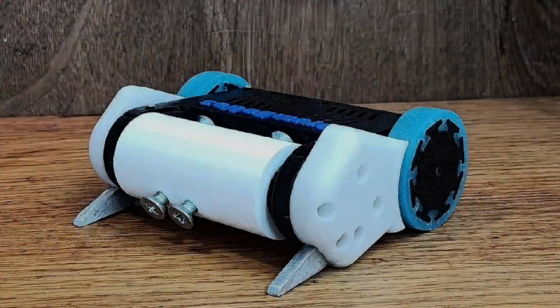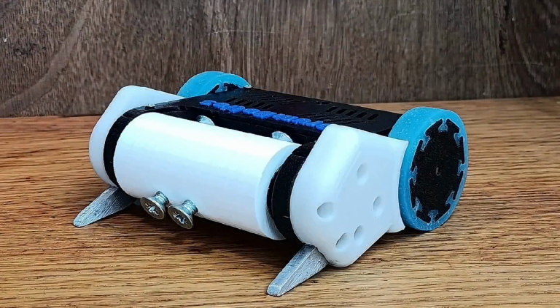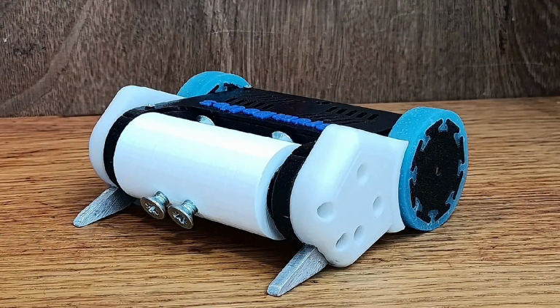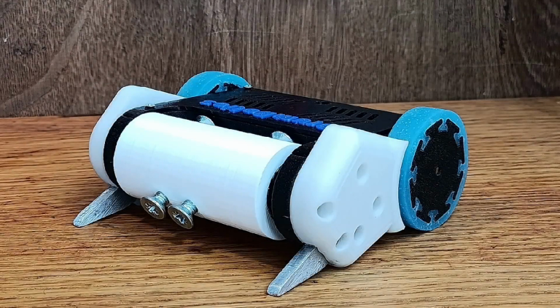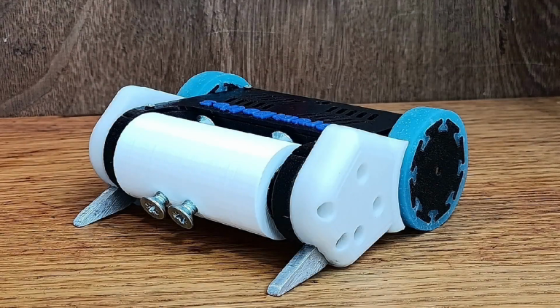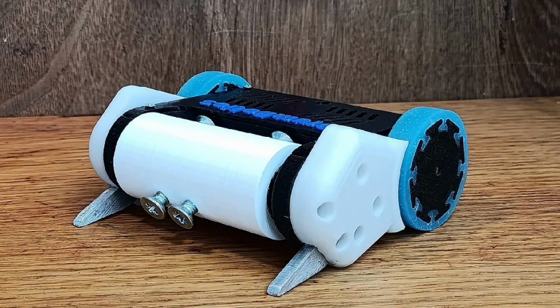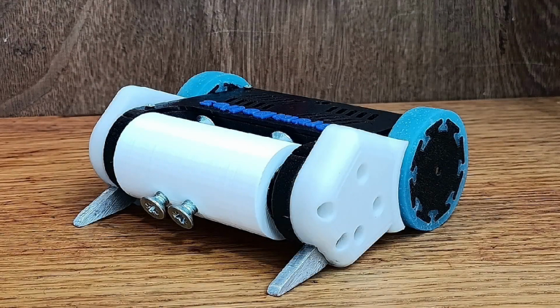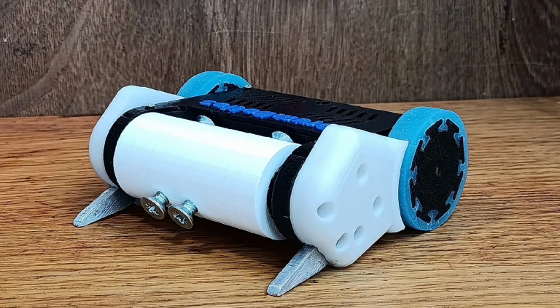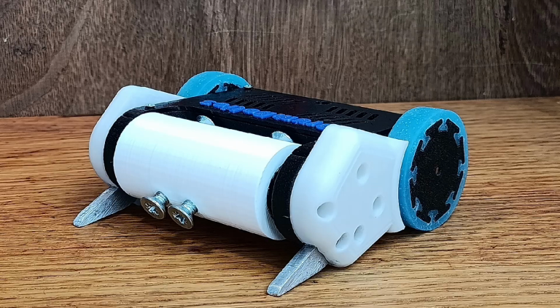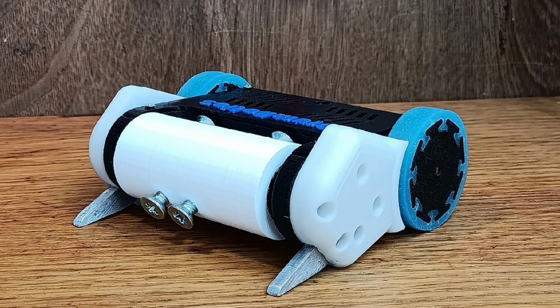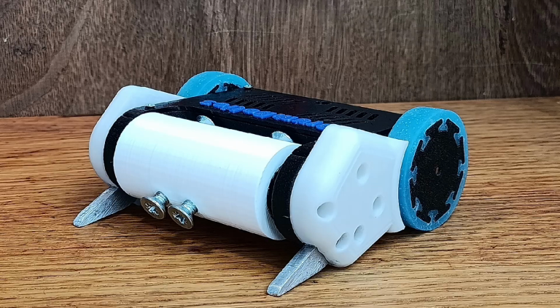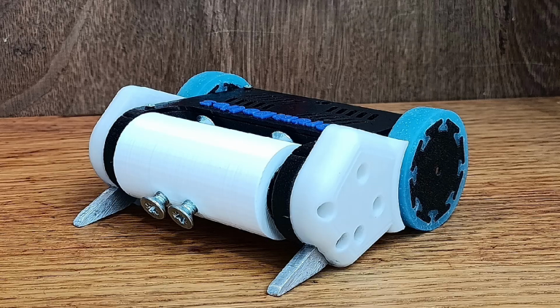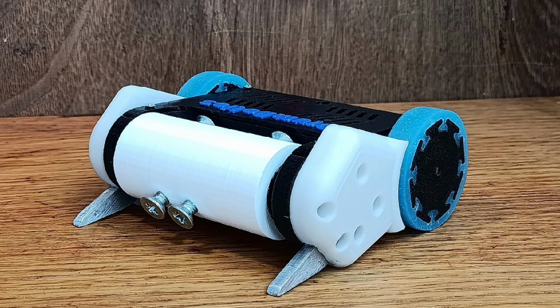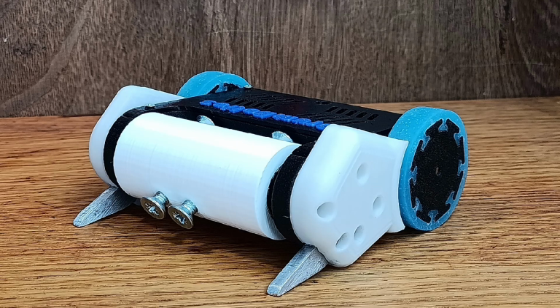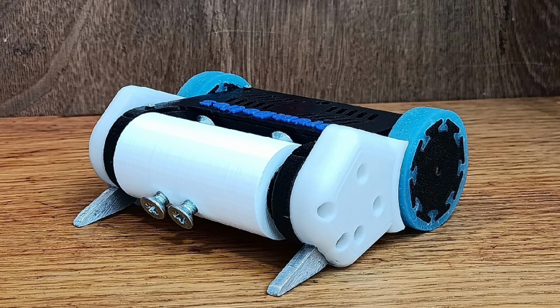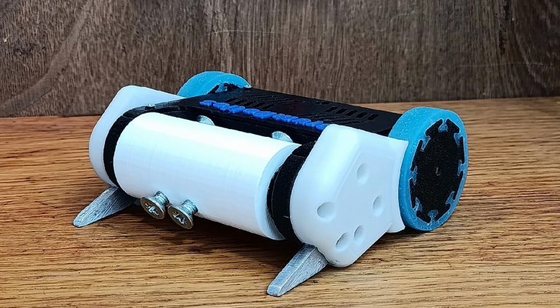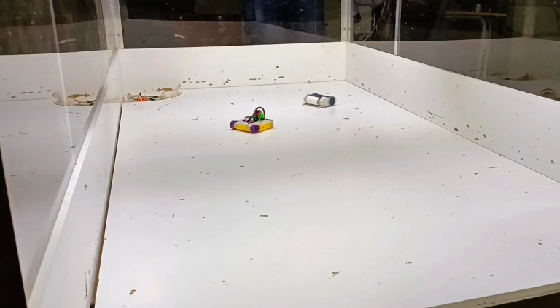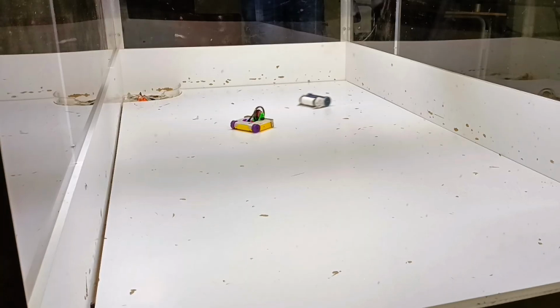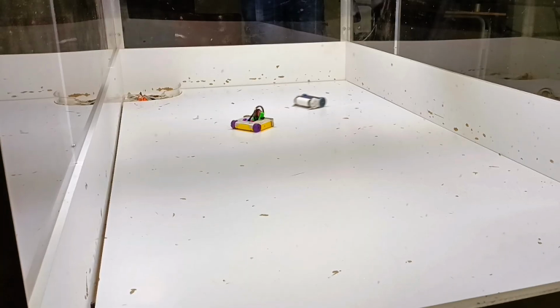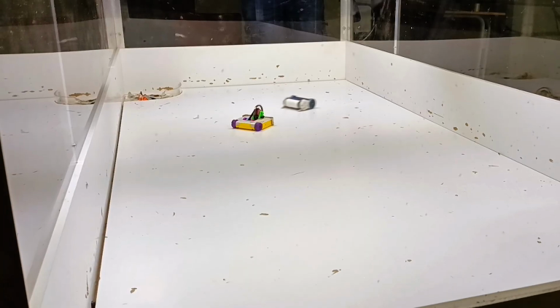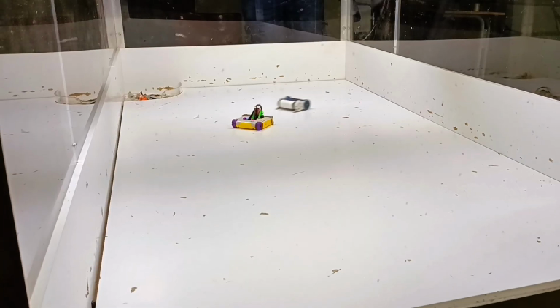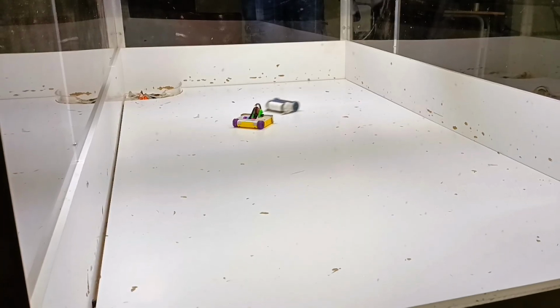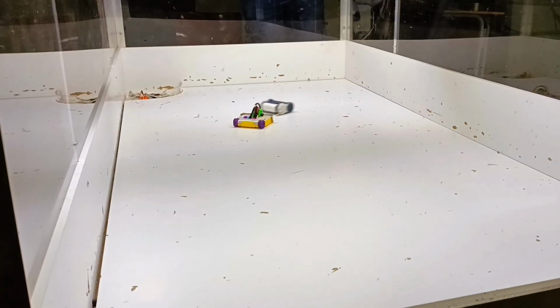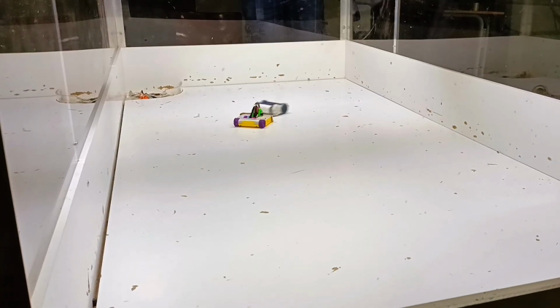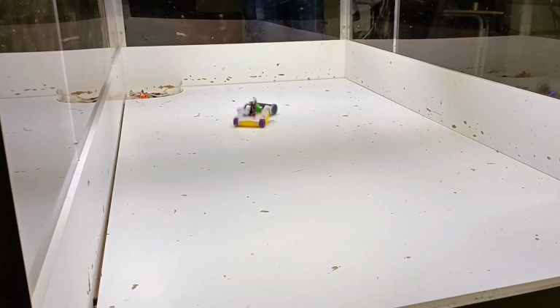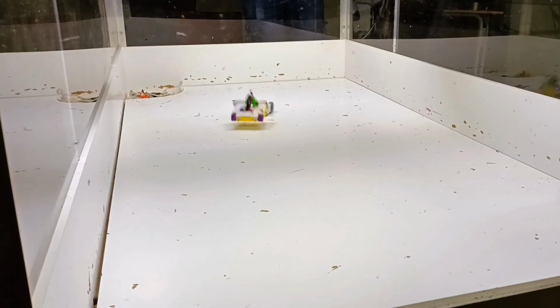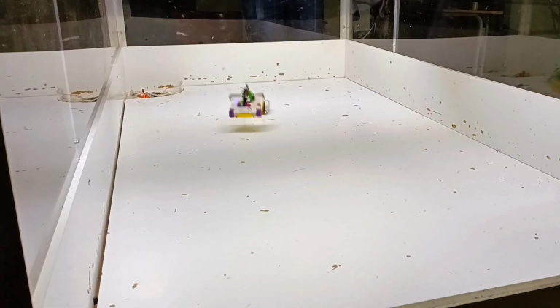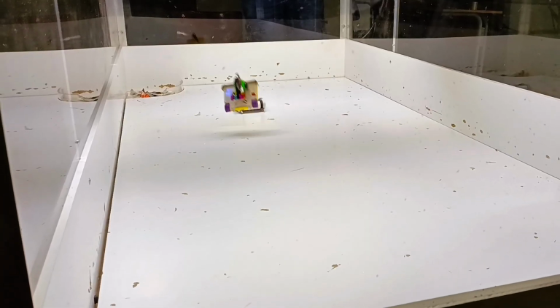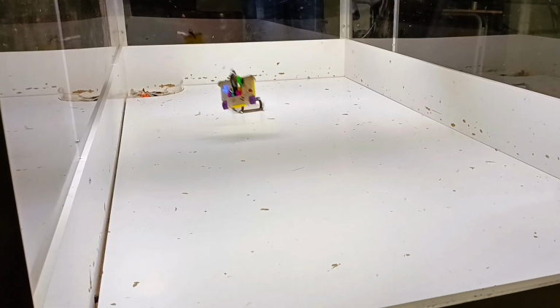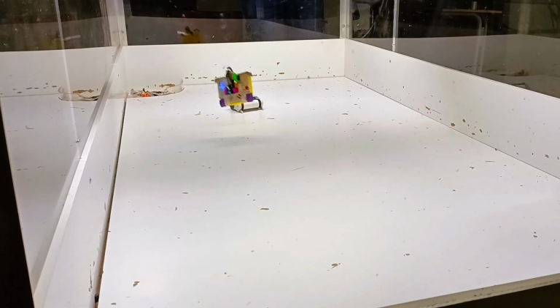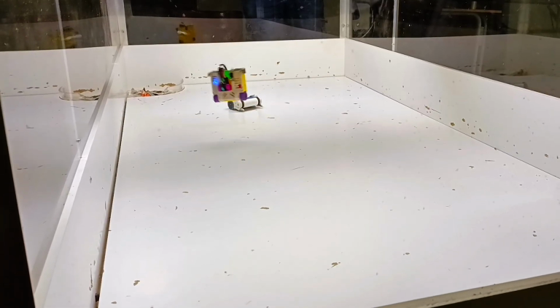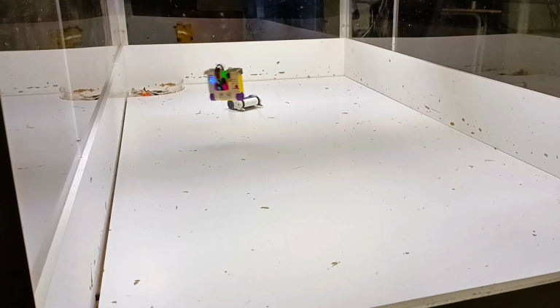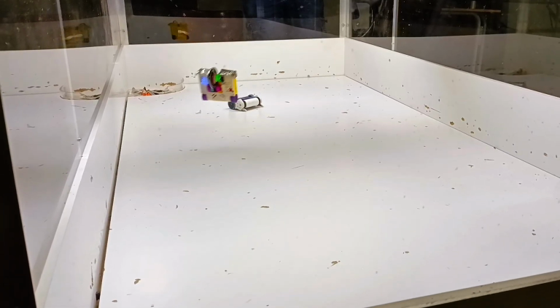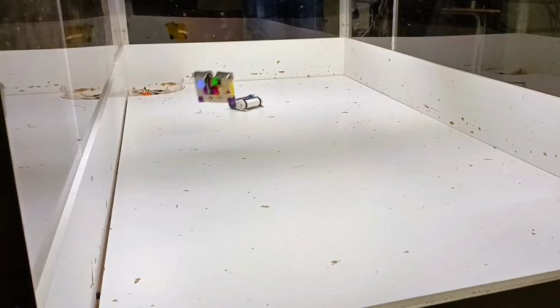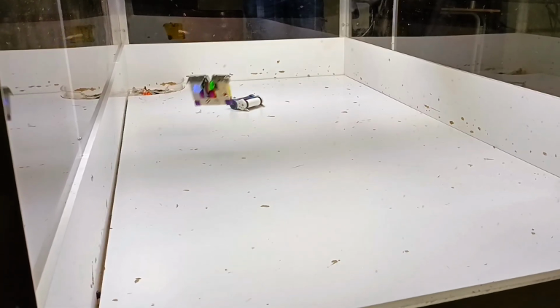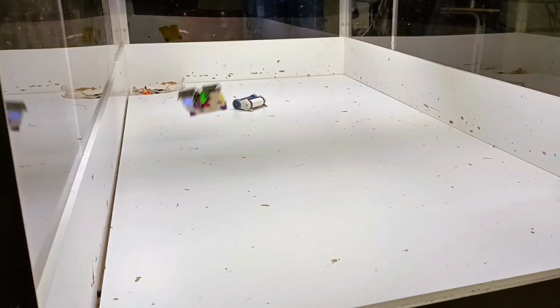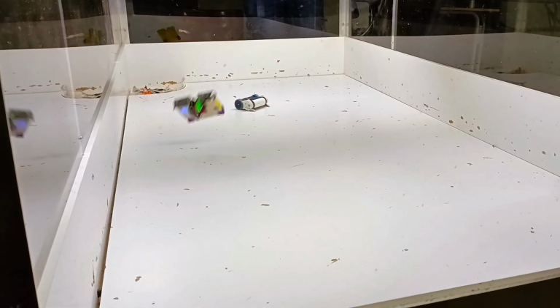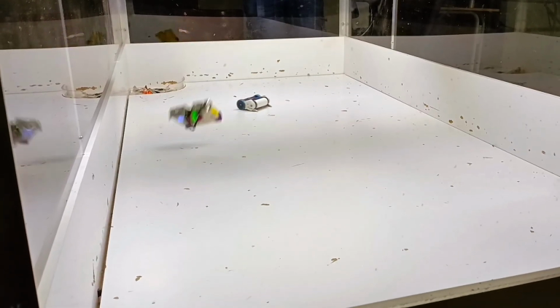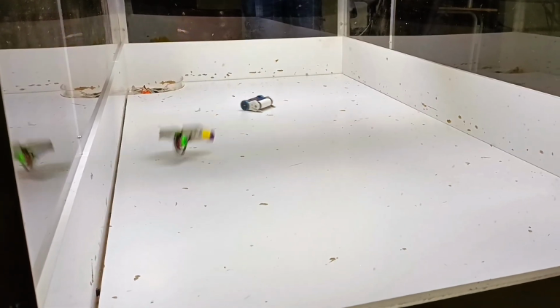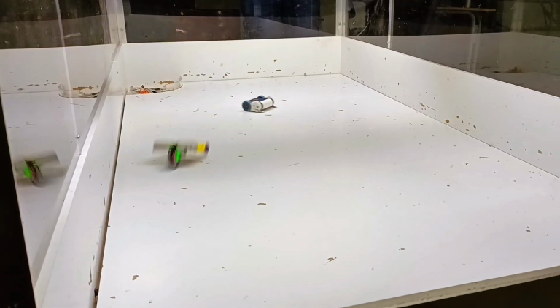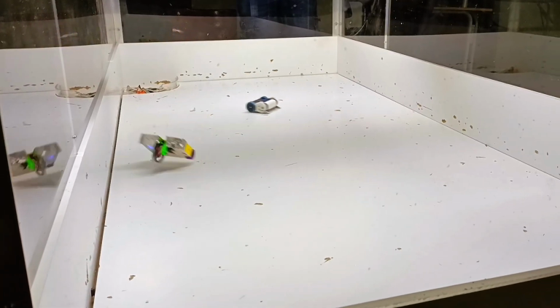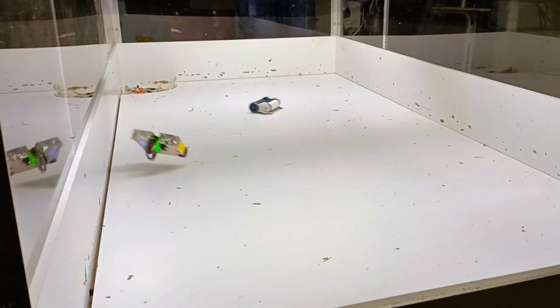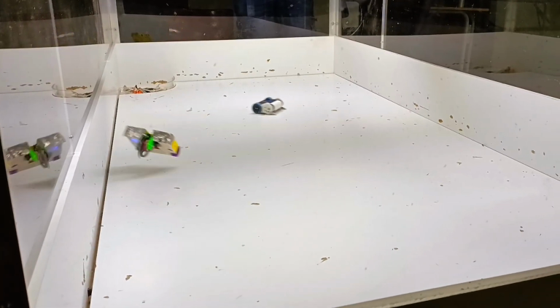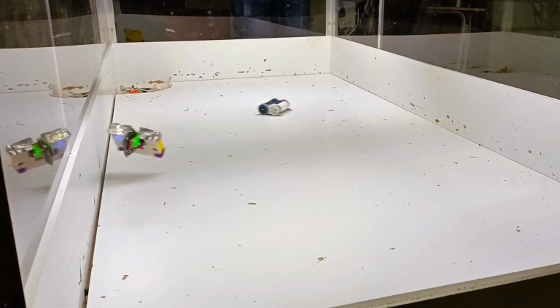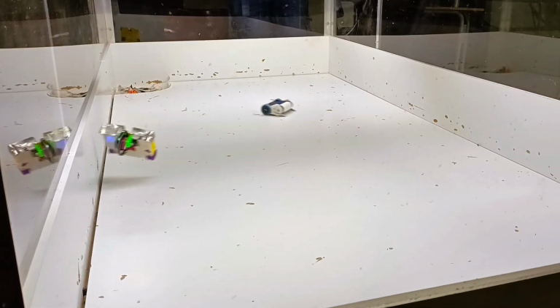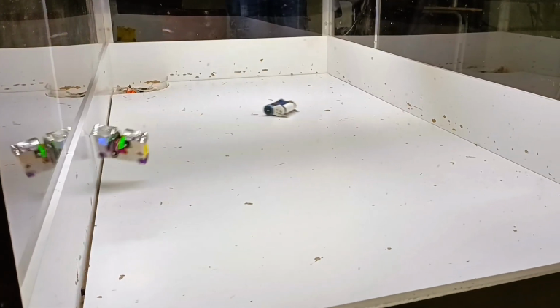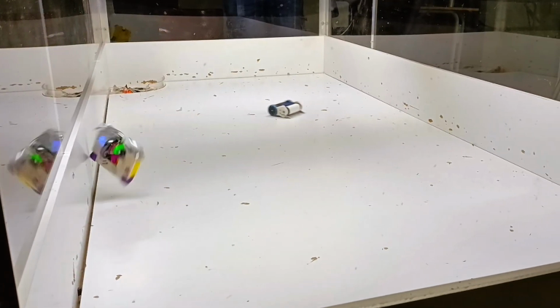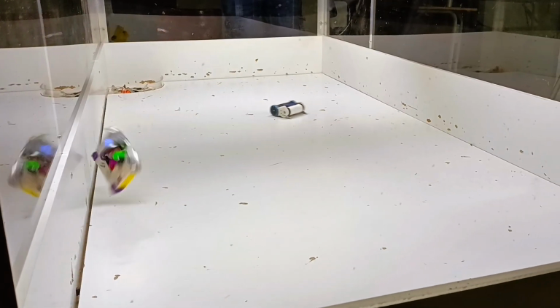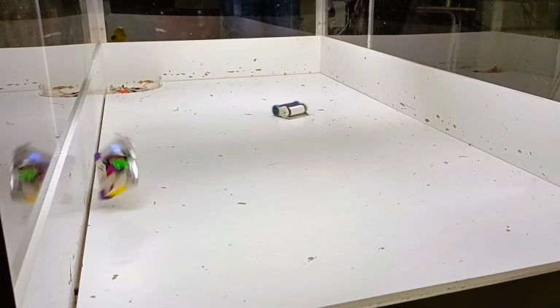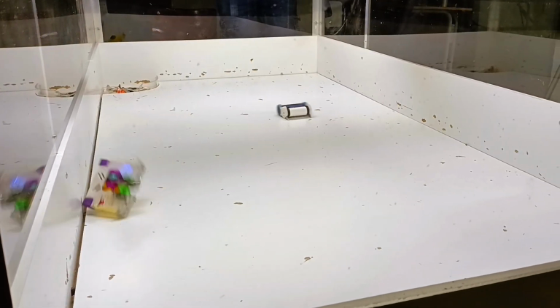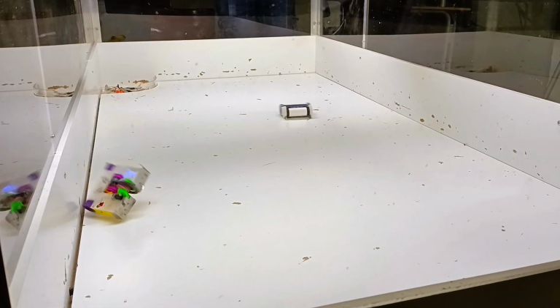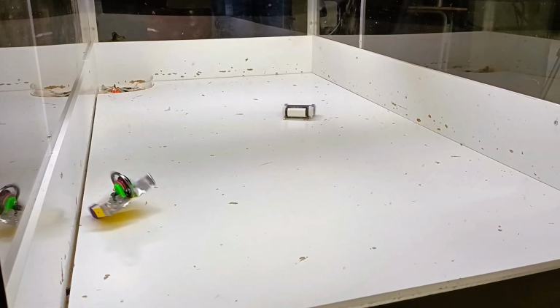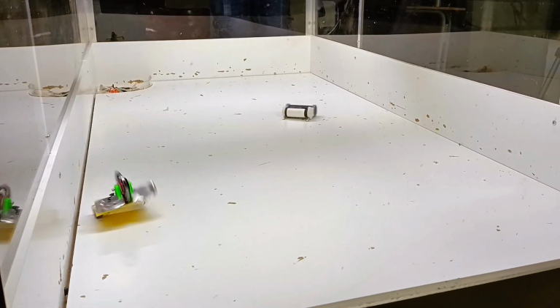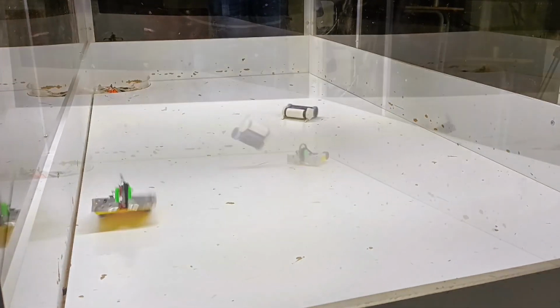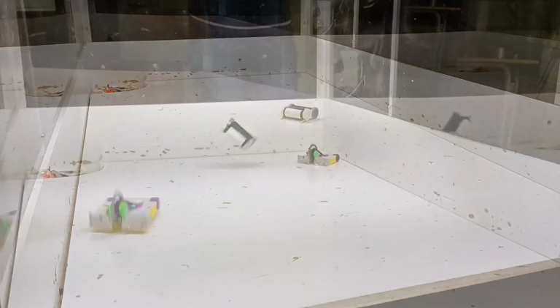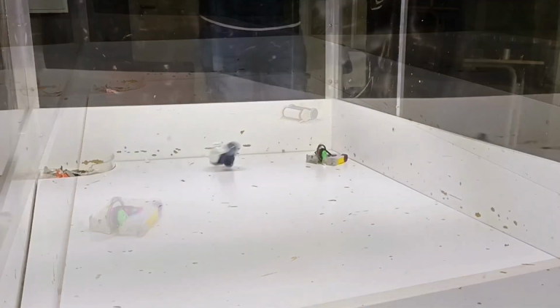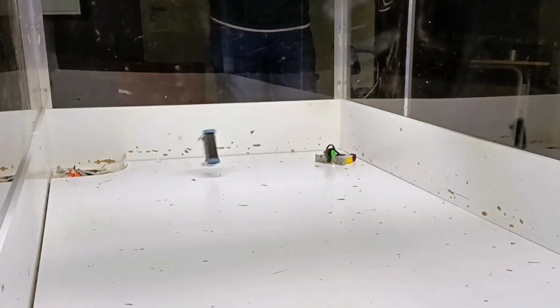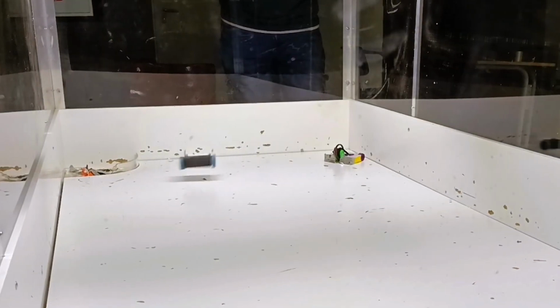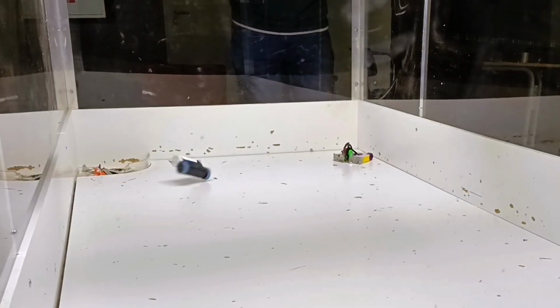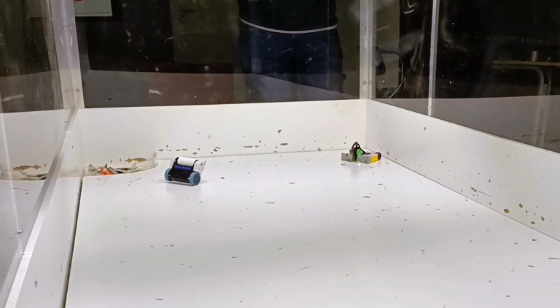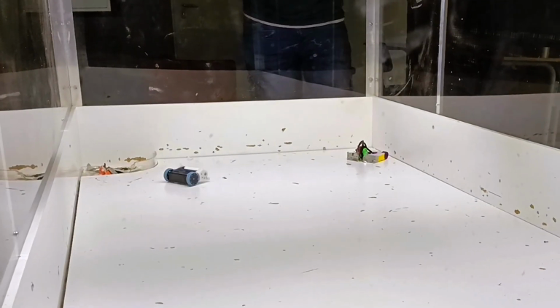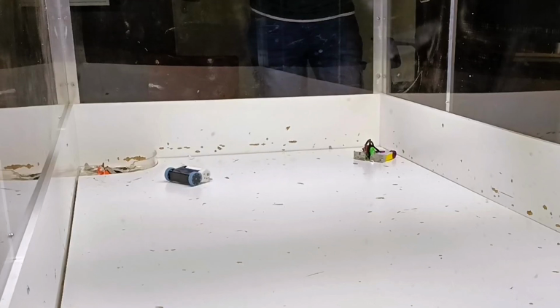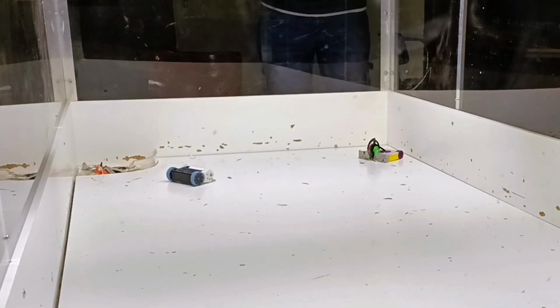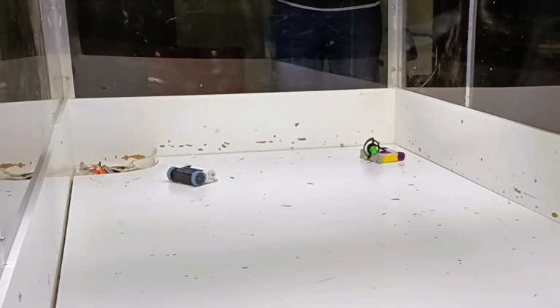The first fight was great. Hit him a couple of good shots and into the hole. The second fight was going great, but I suddenly stopped working.